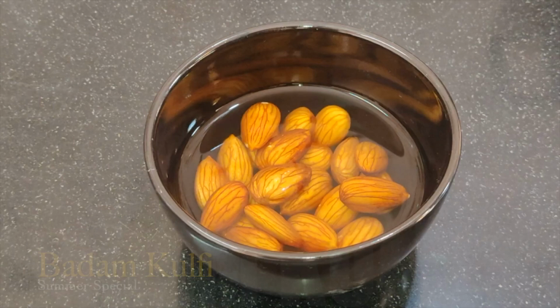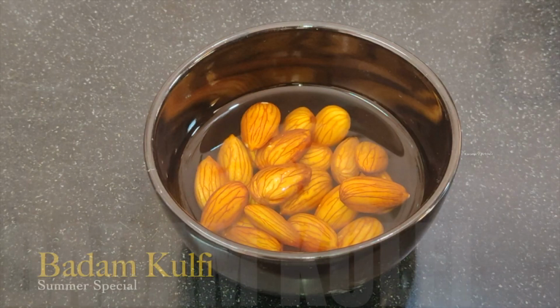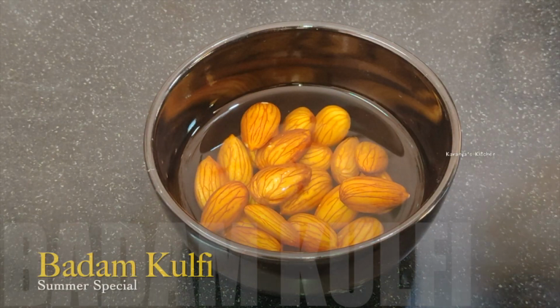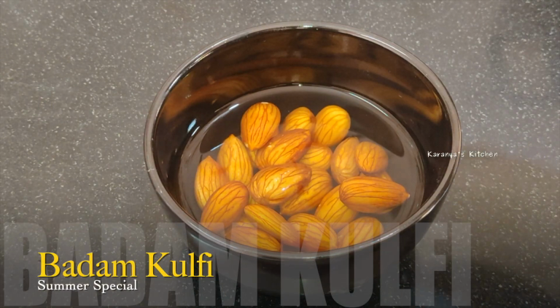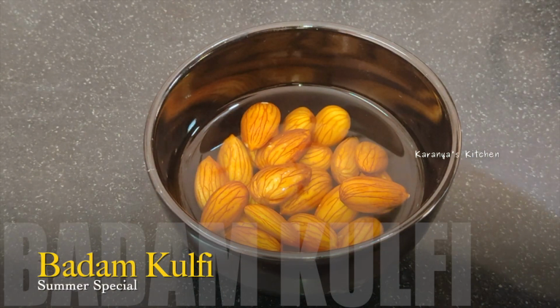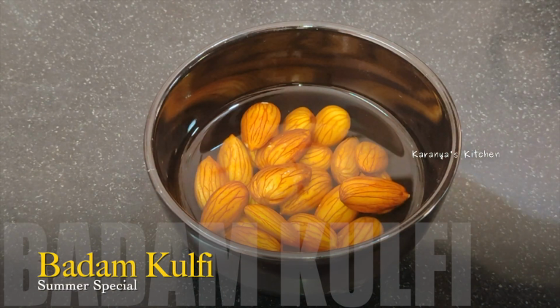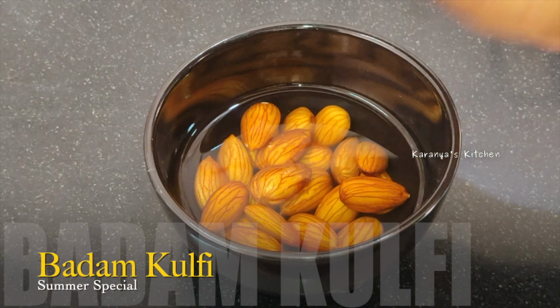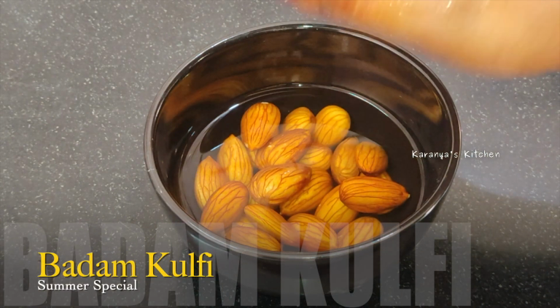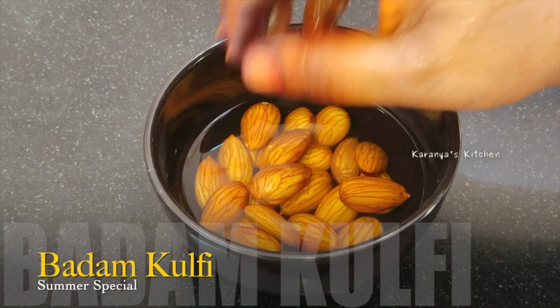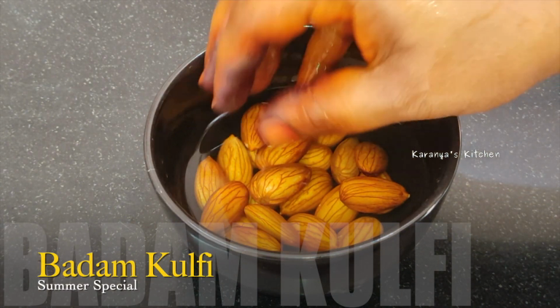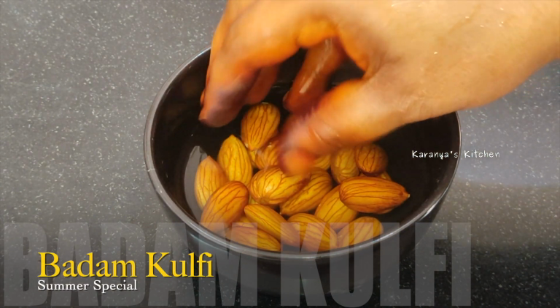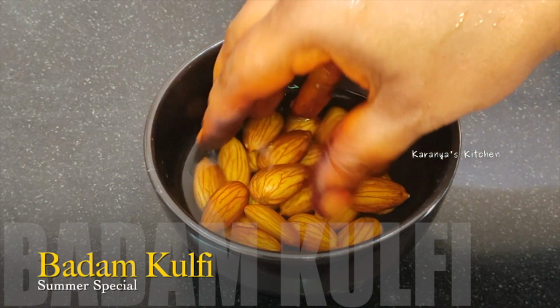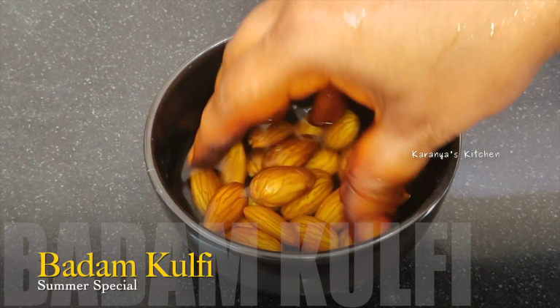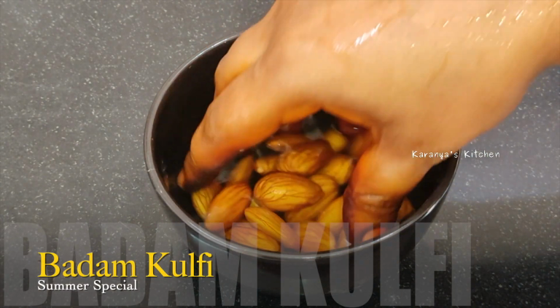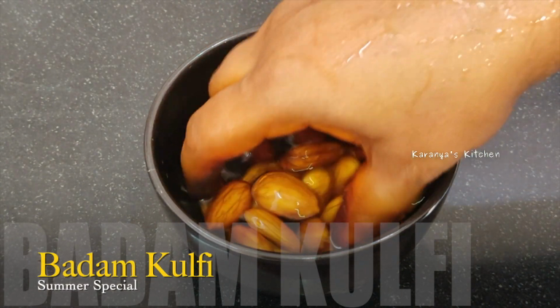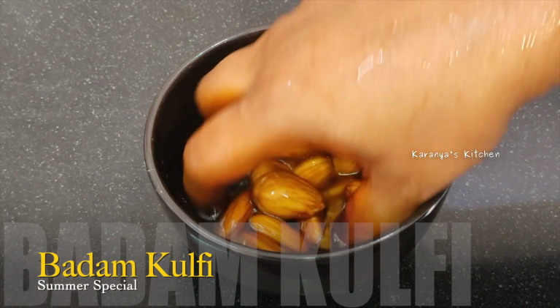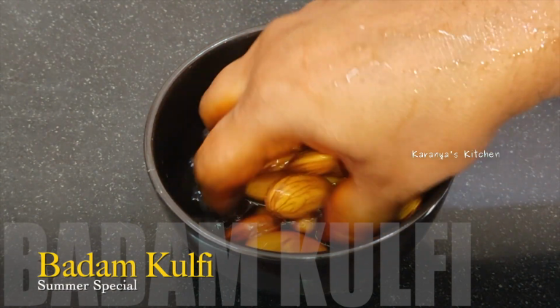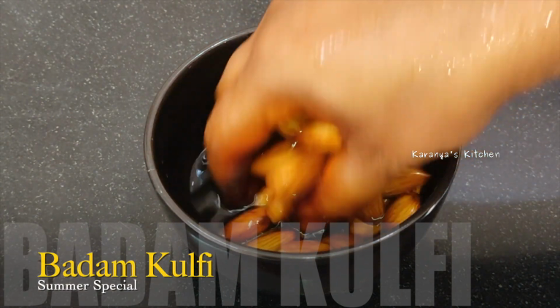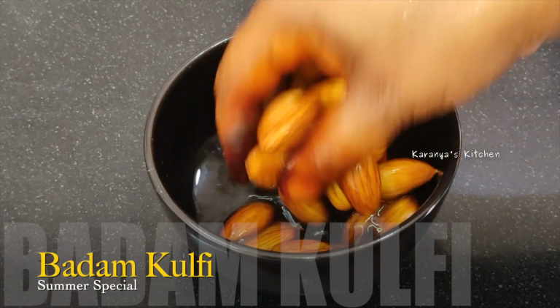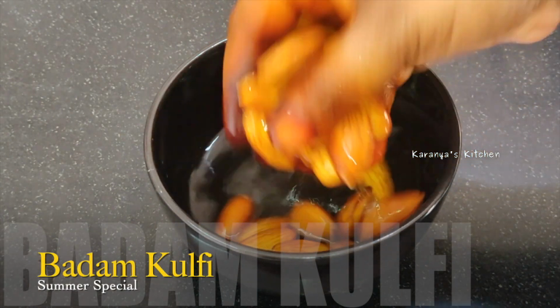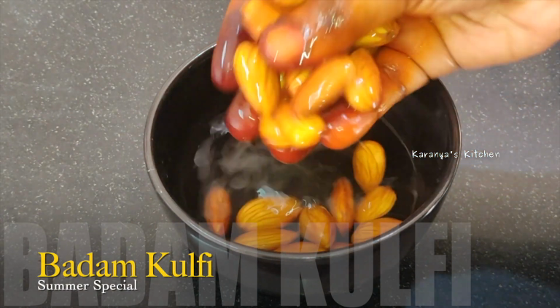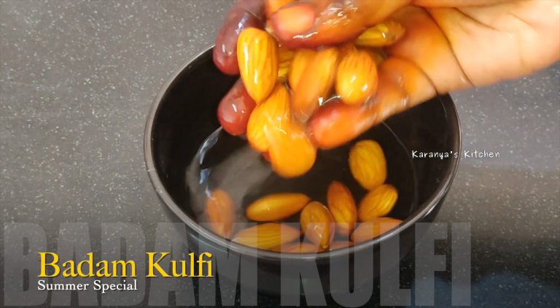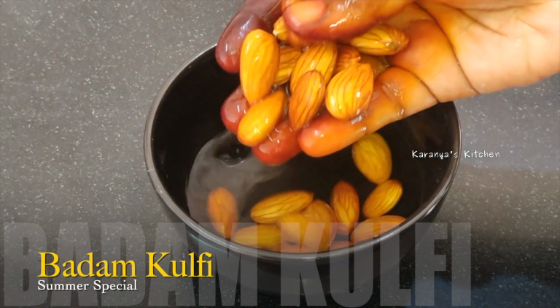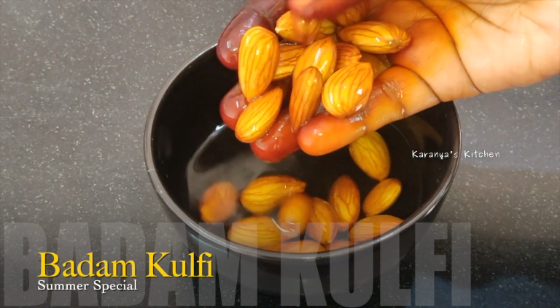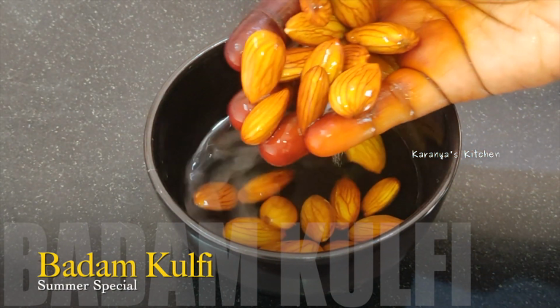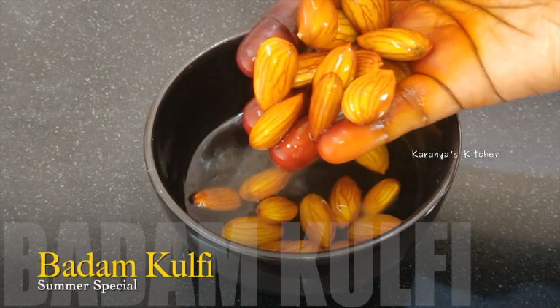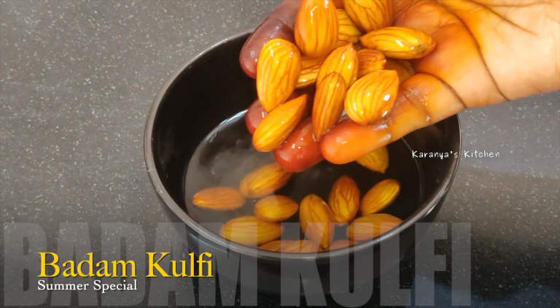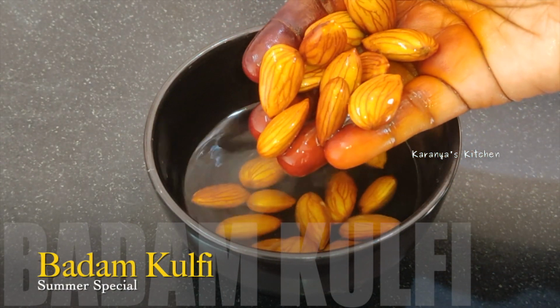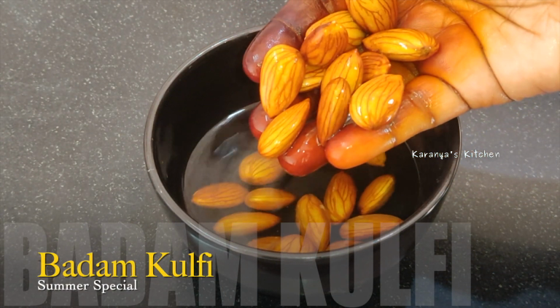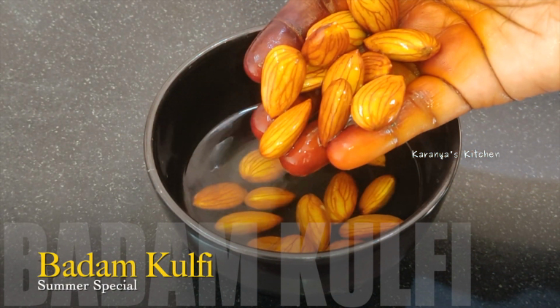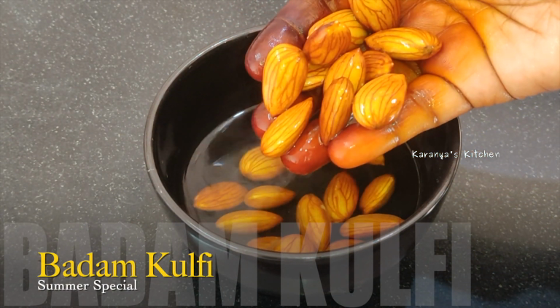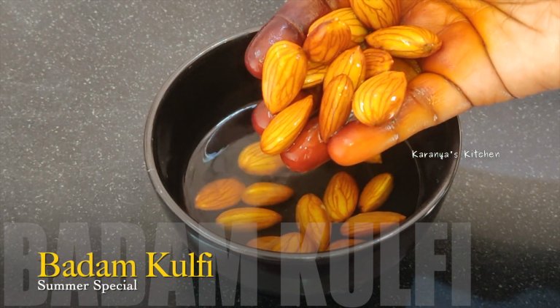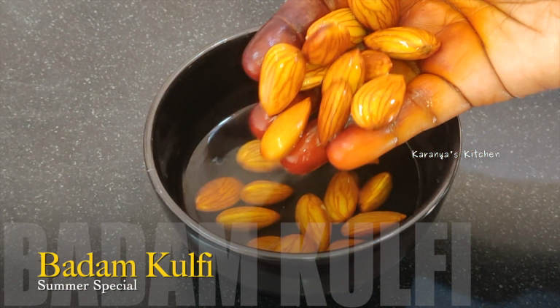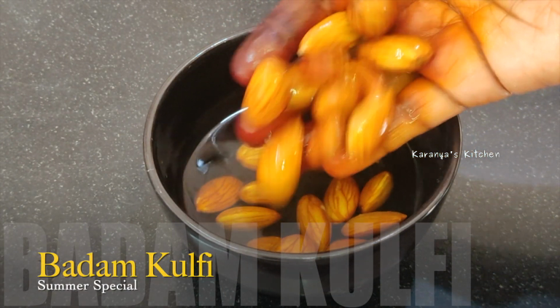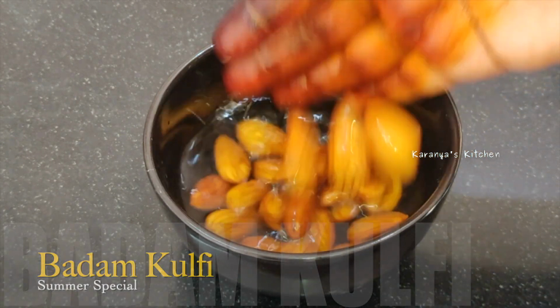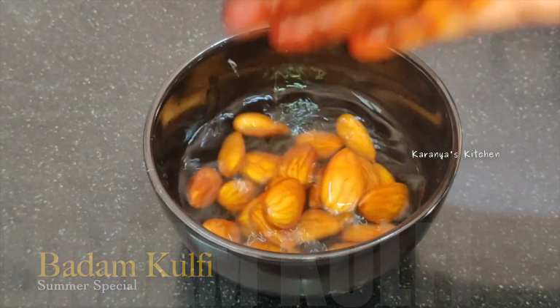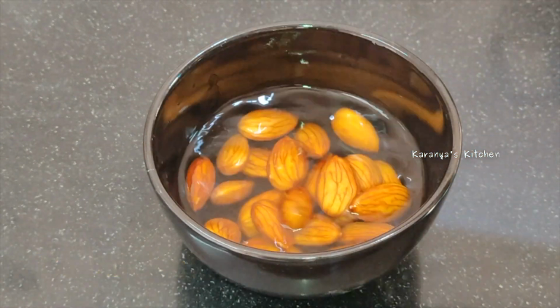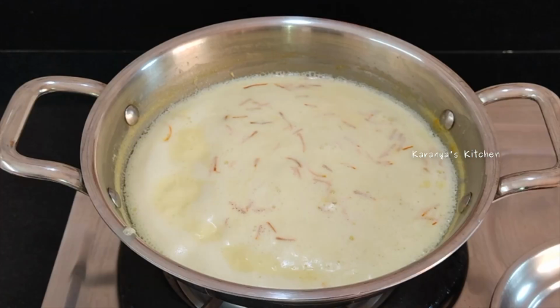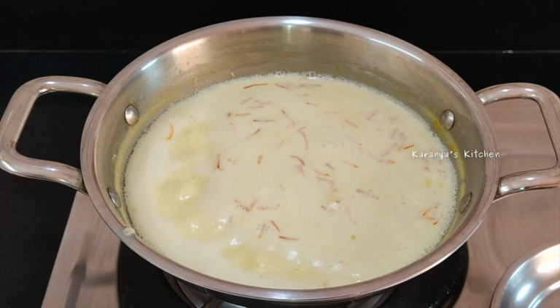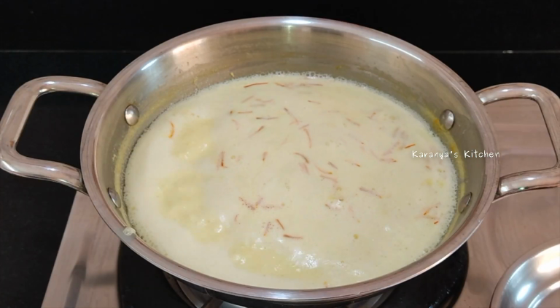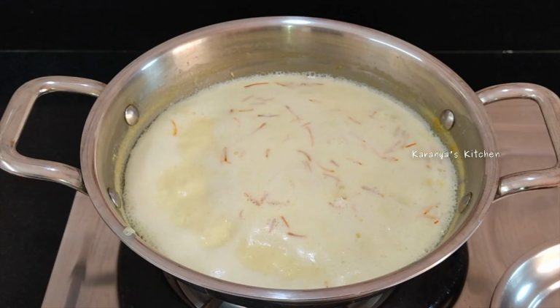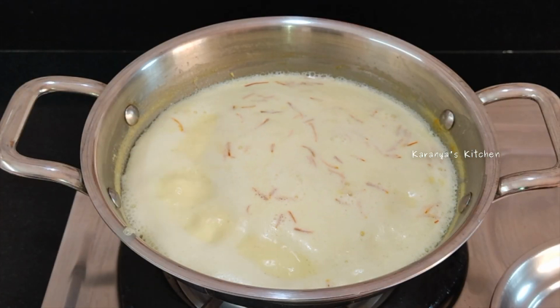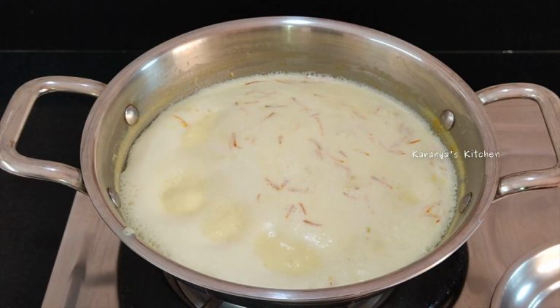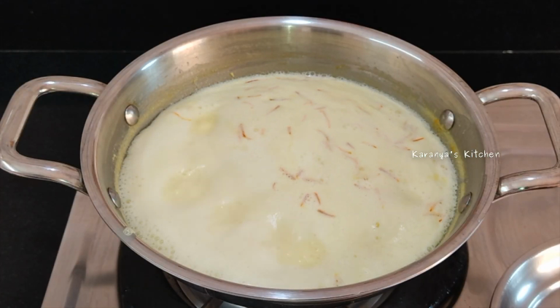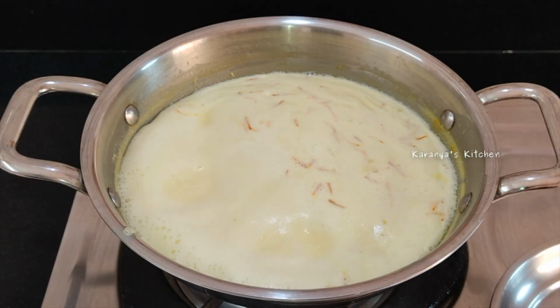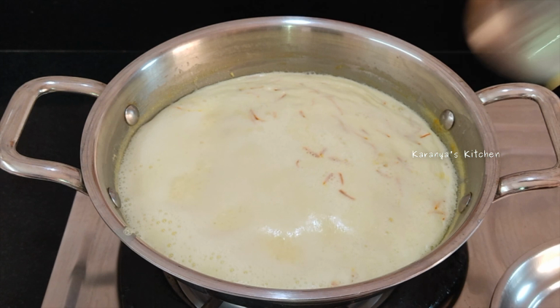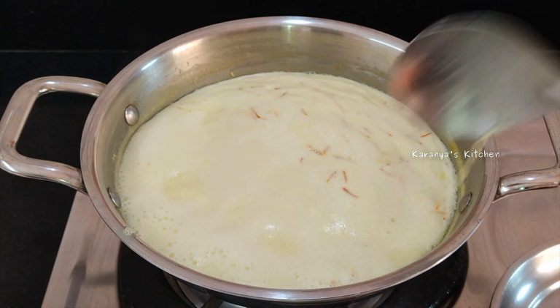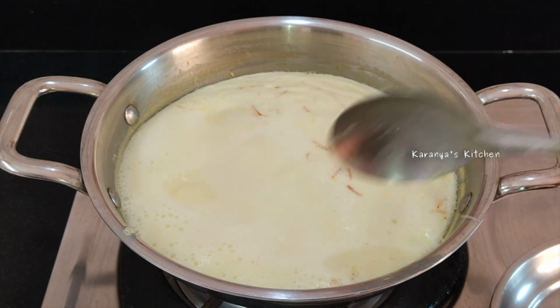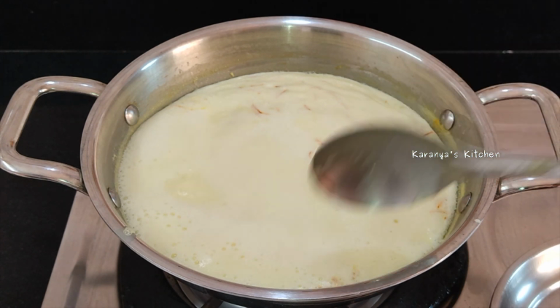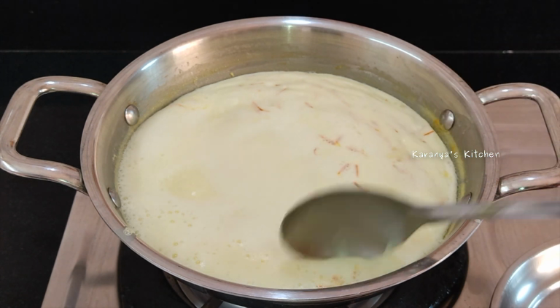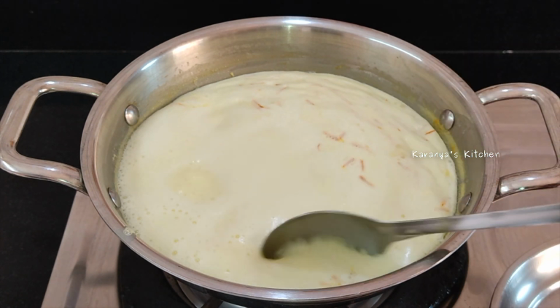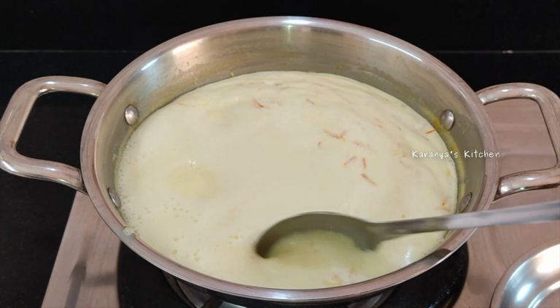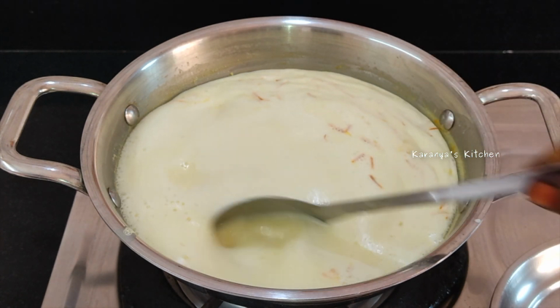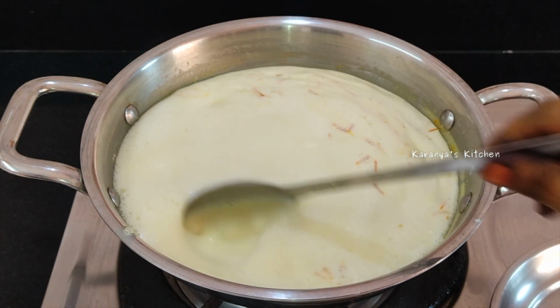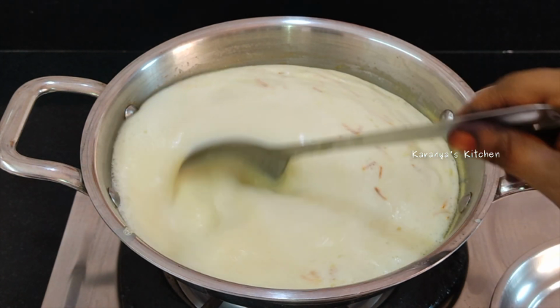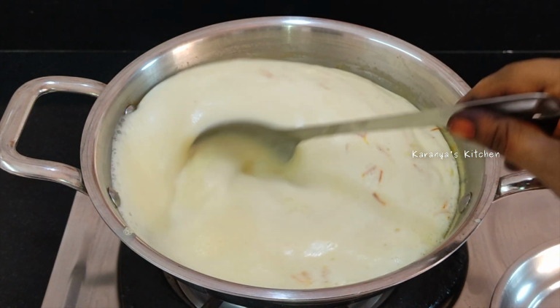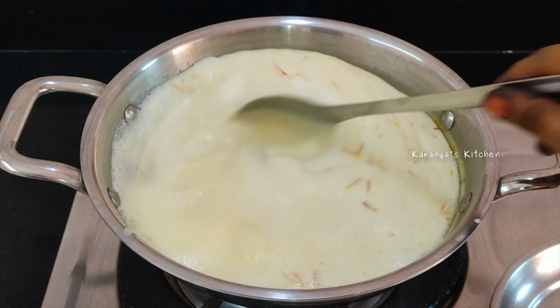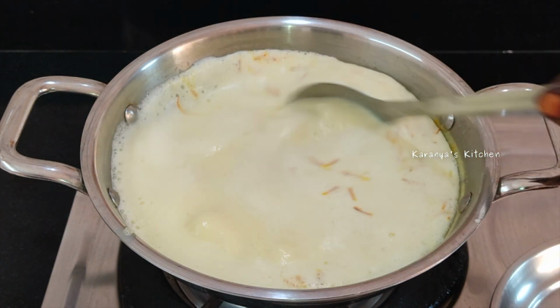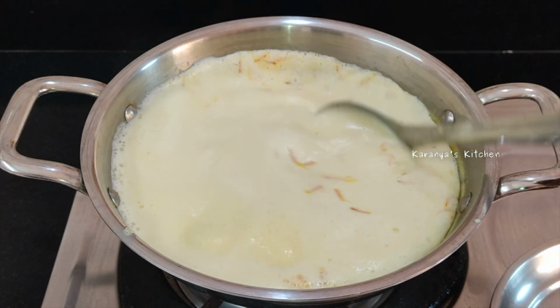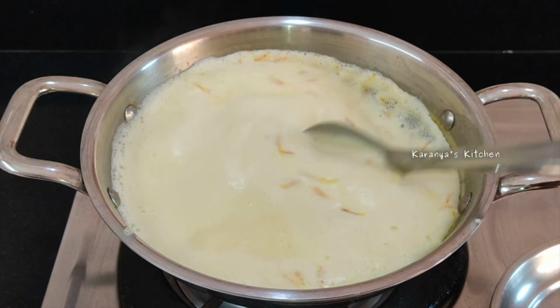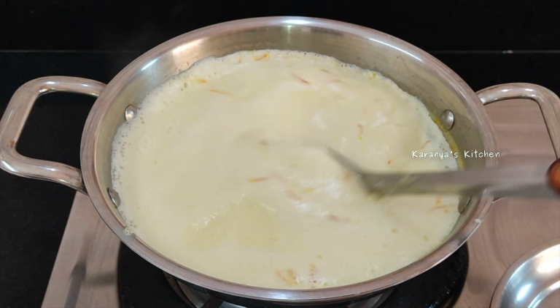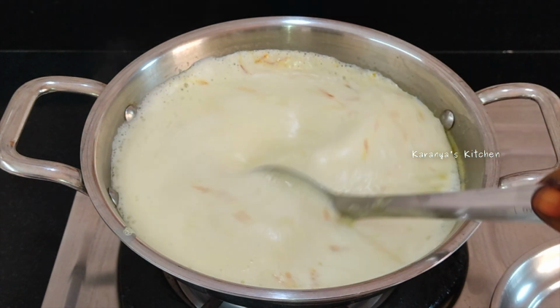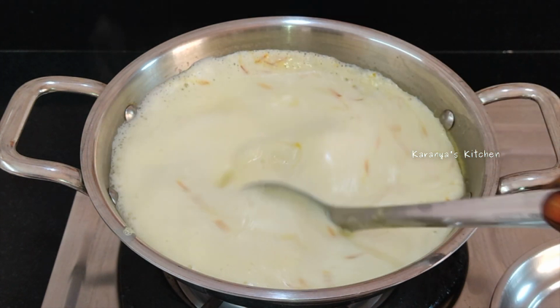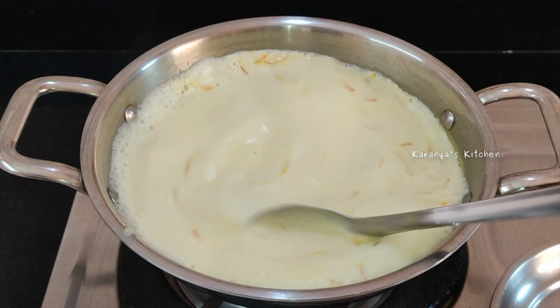Hi friends, welcome to Karanyaskitchen. In this video, I will show you how to prepare kulfi.